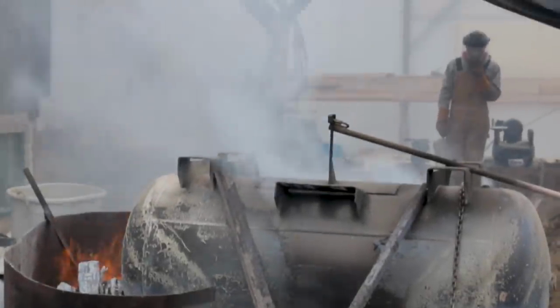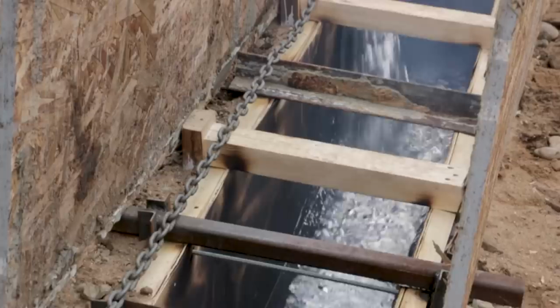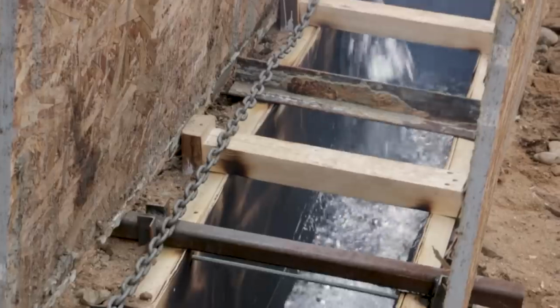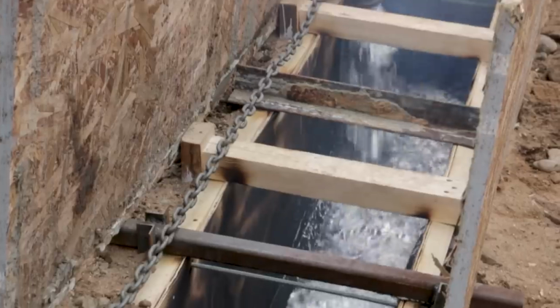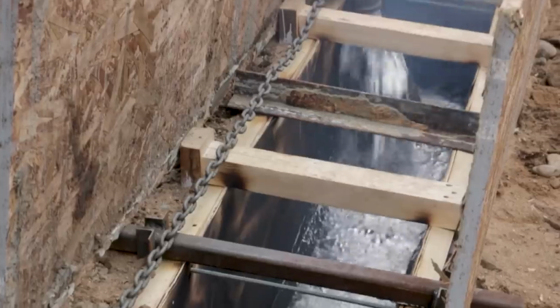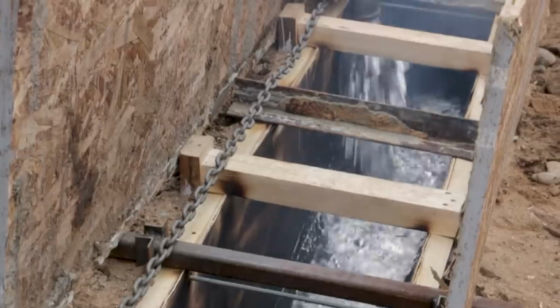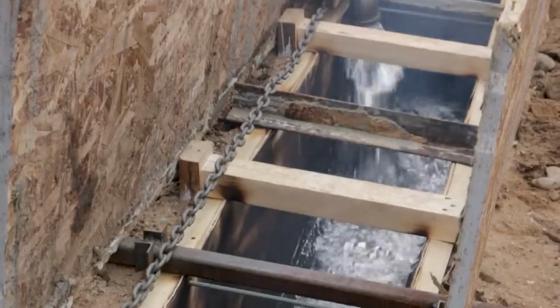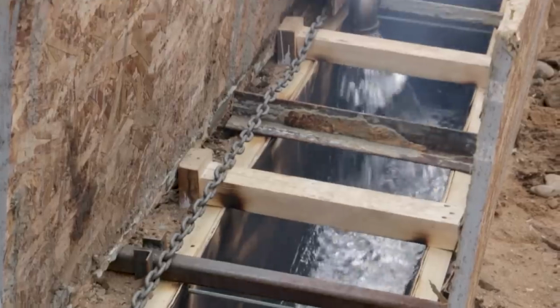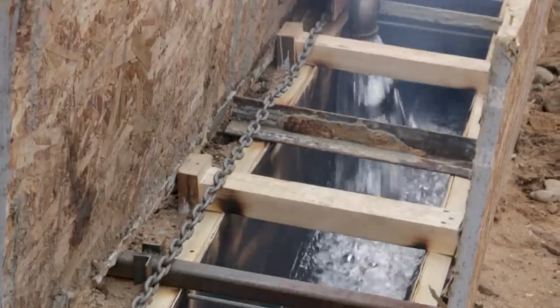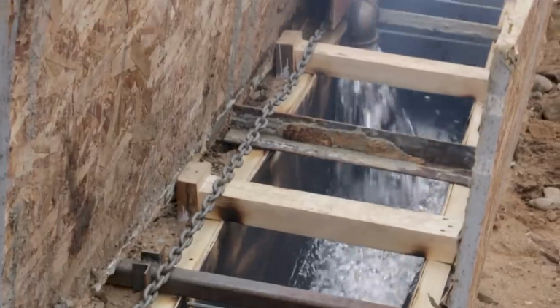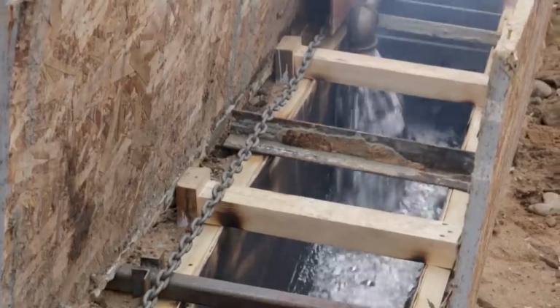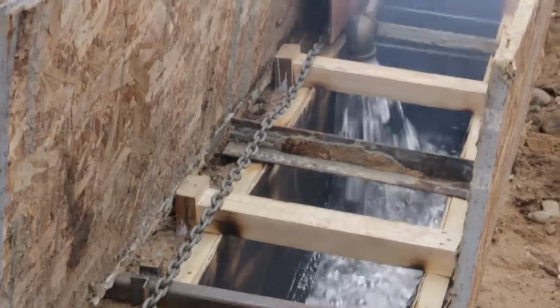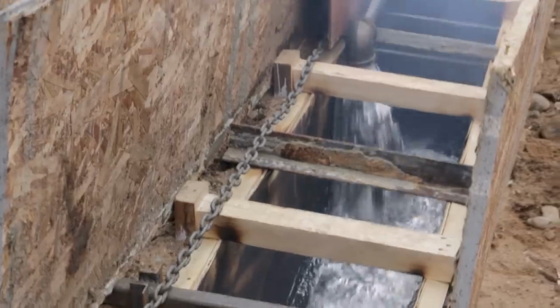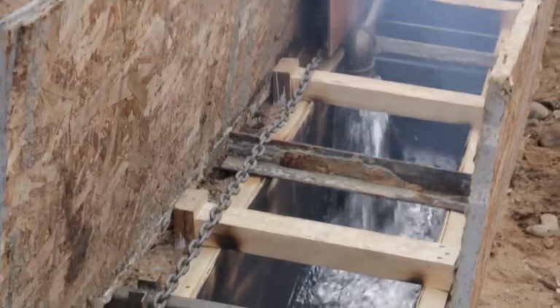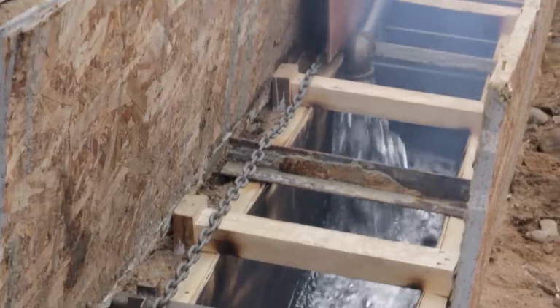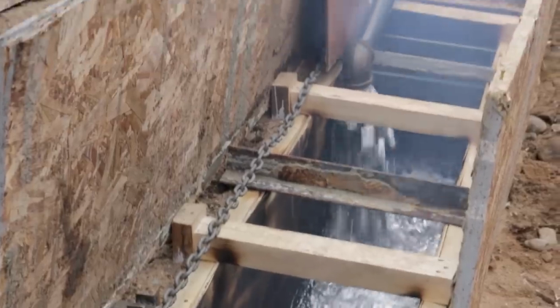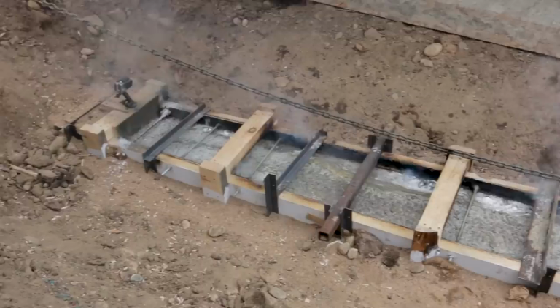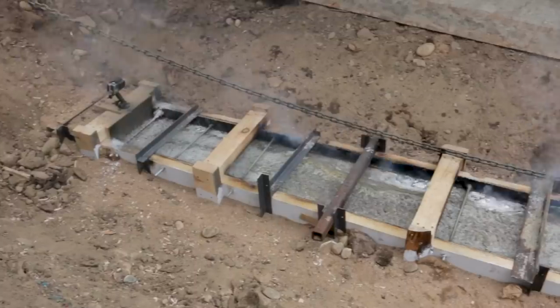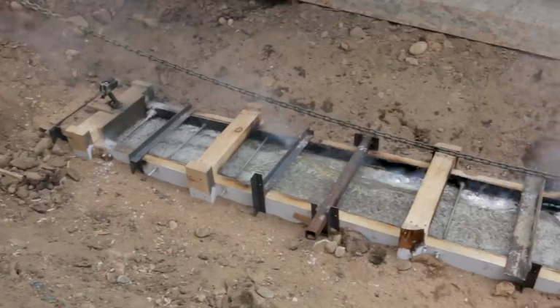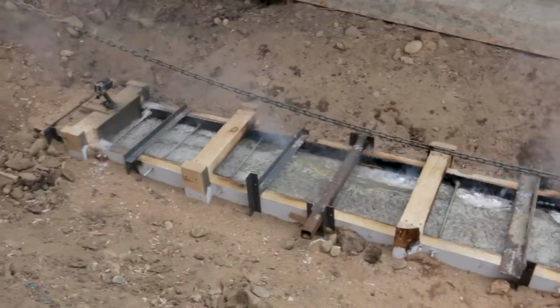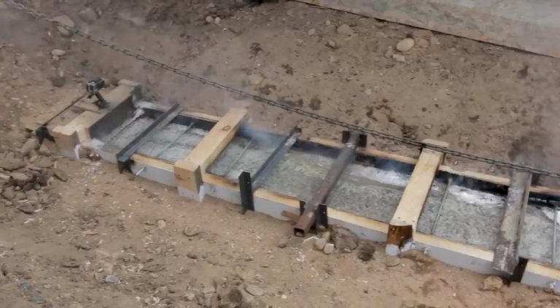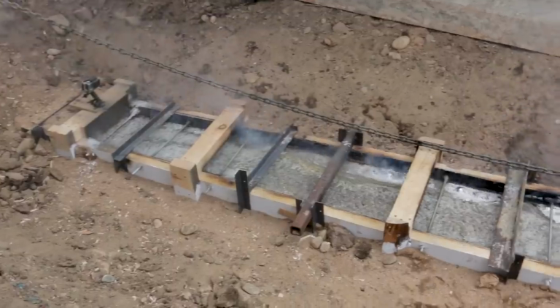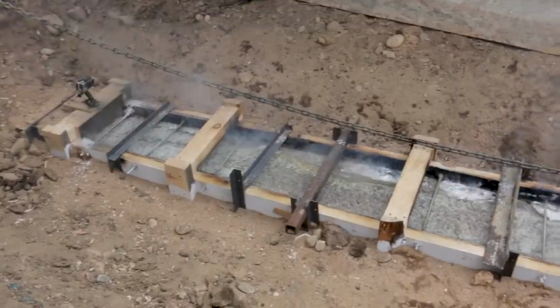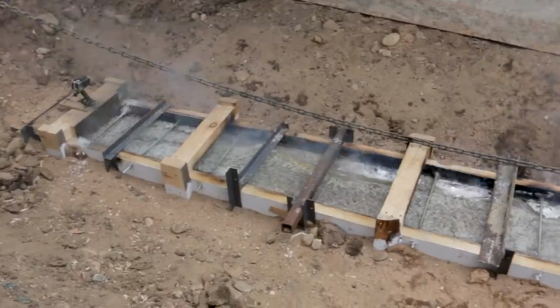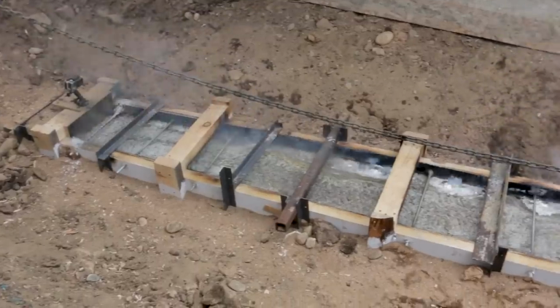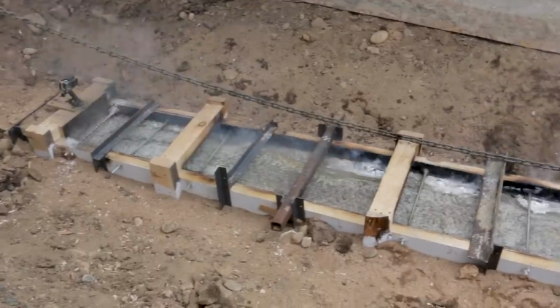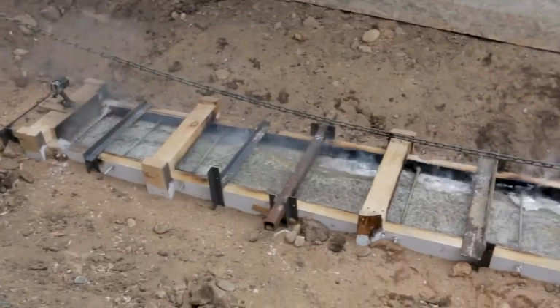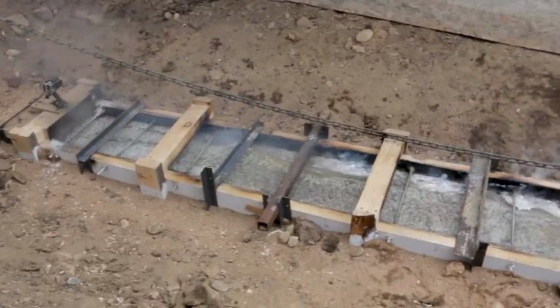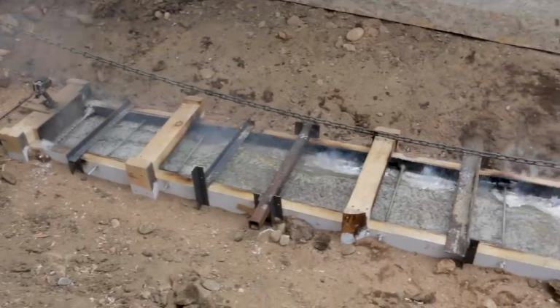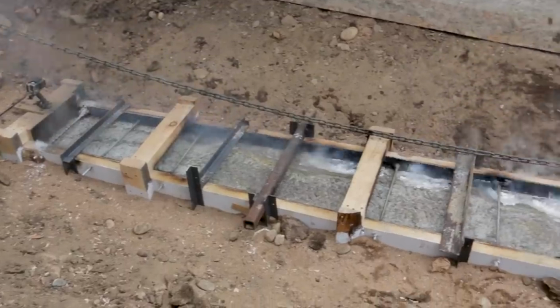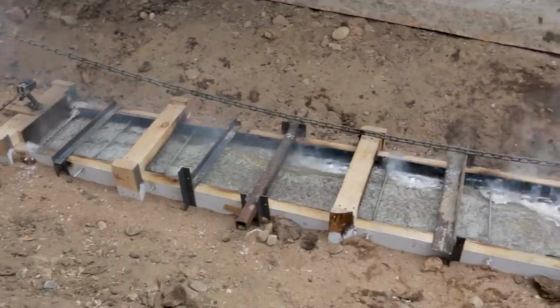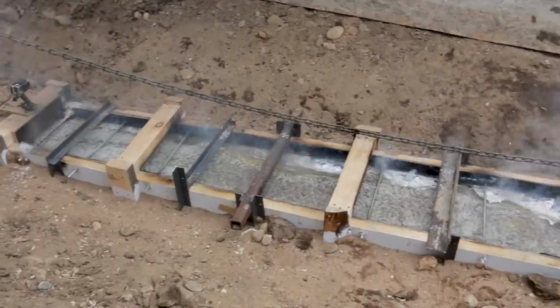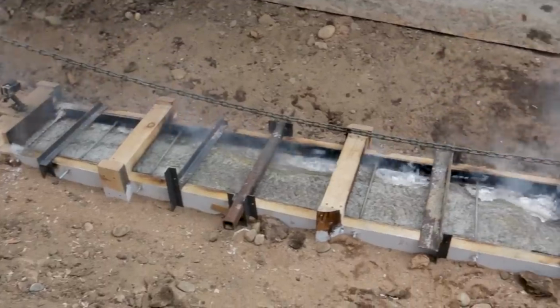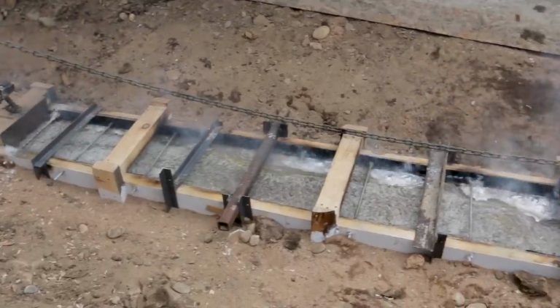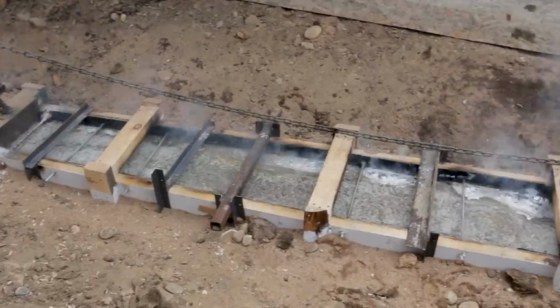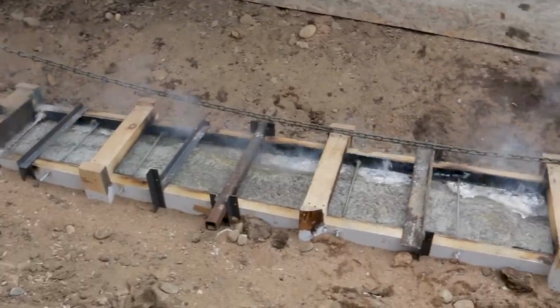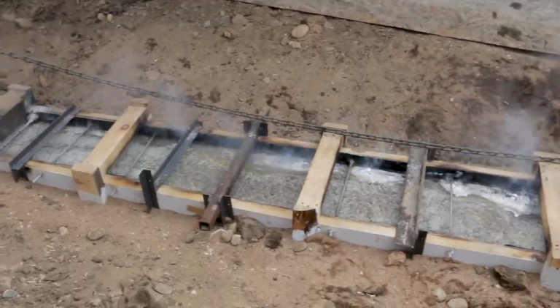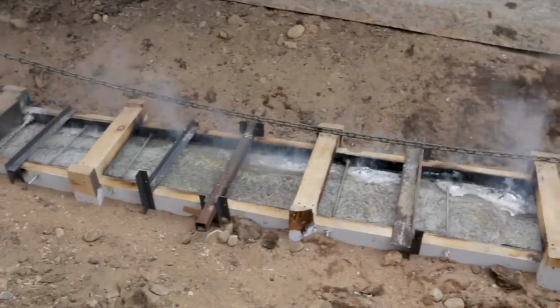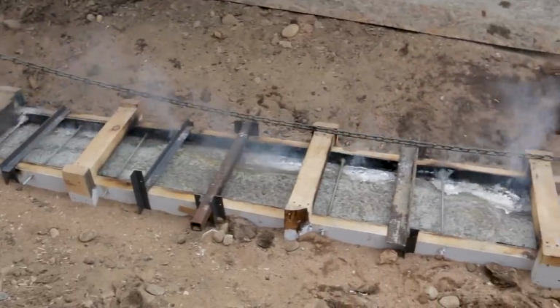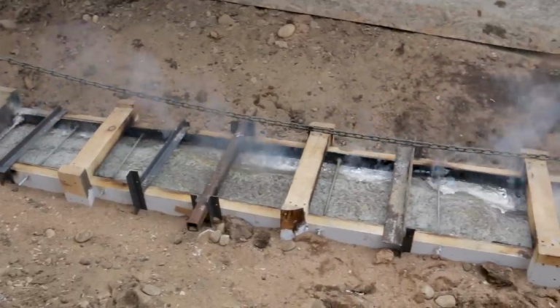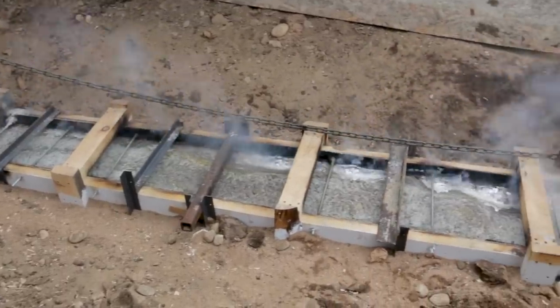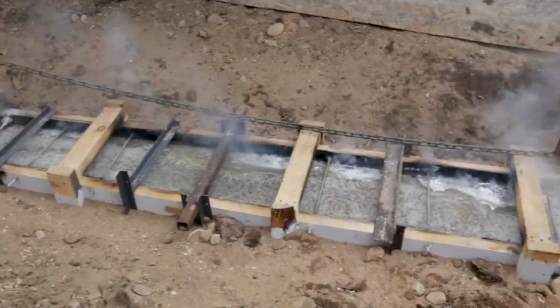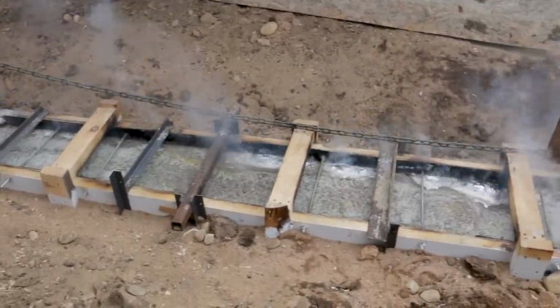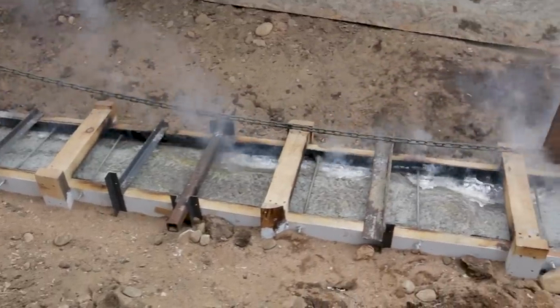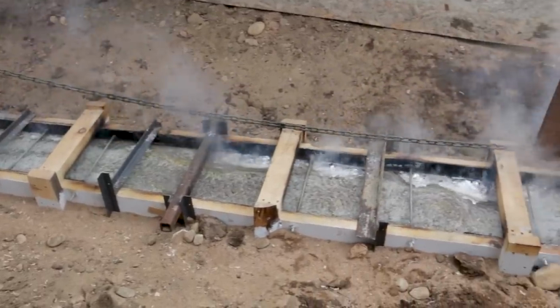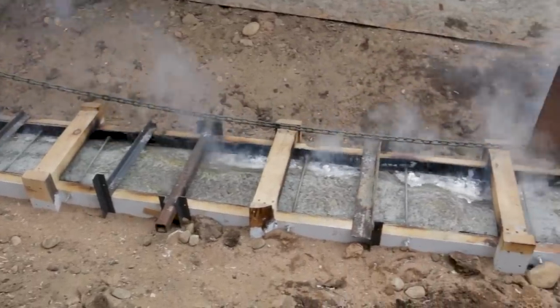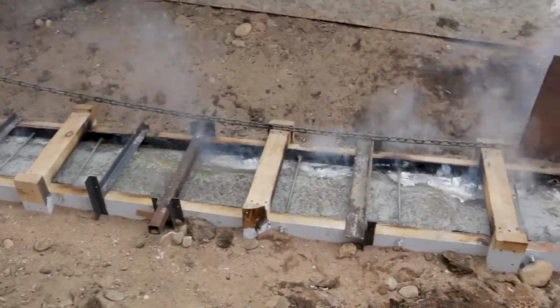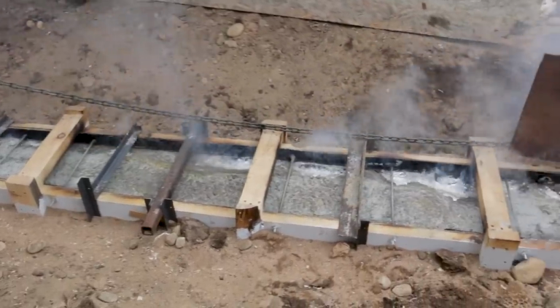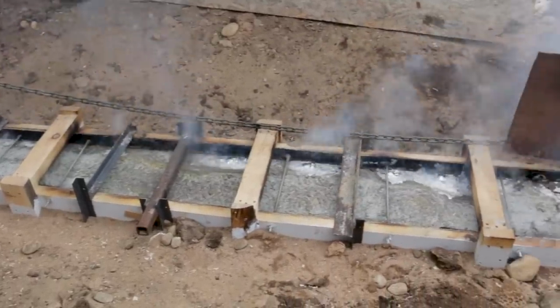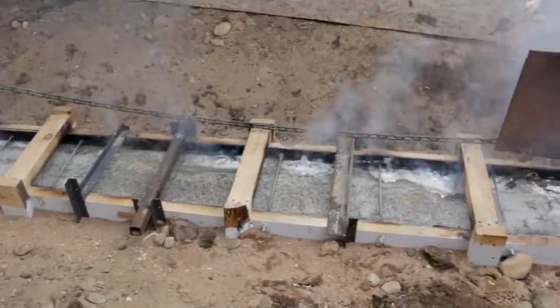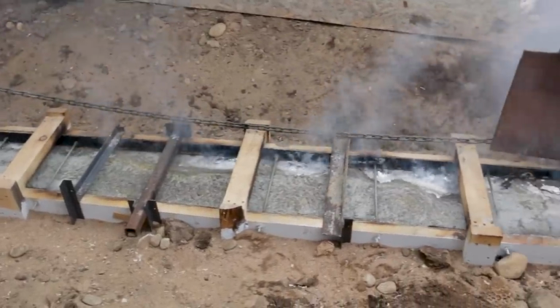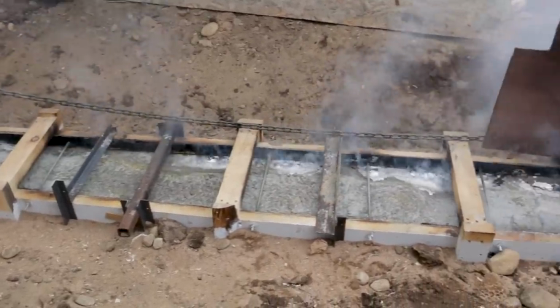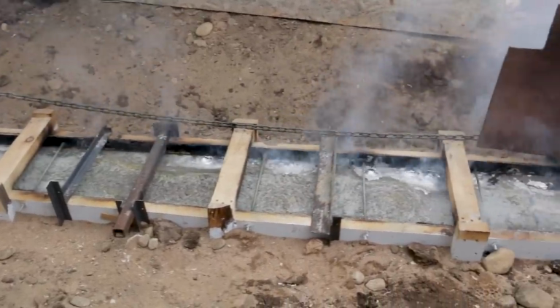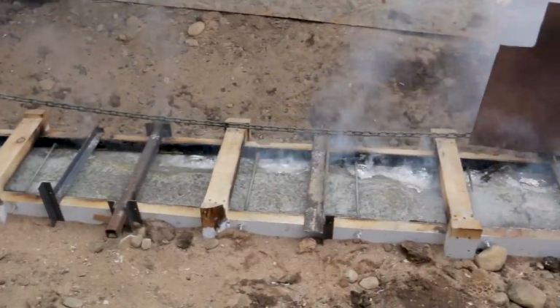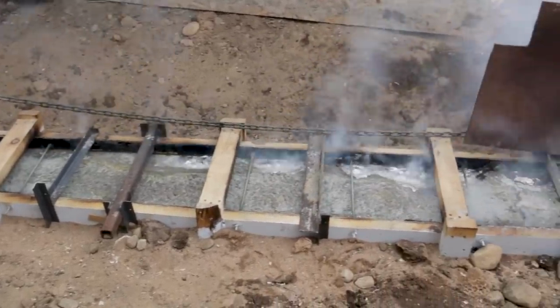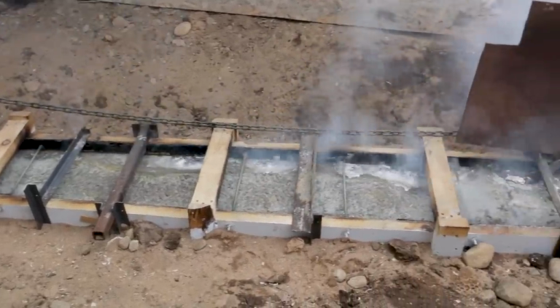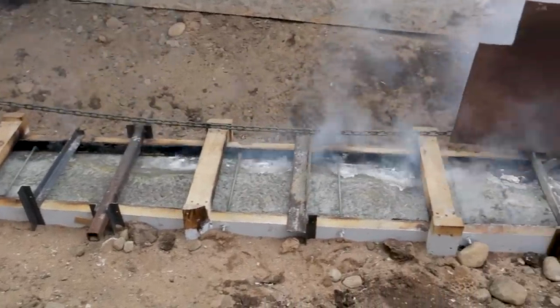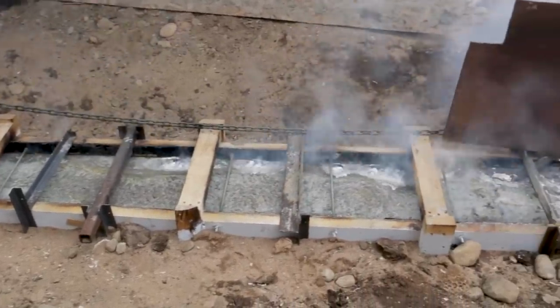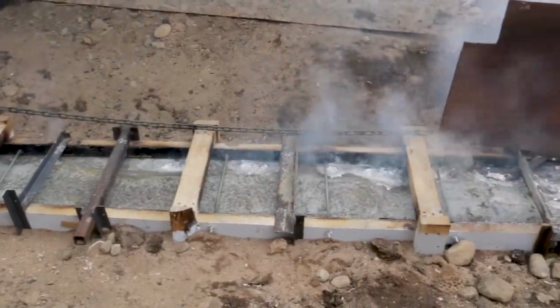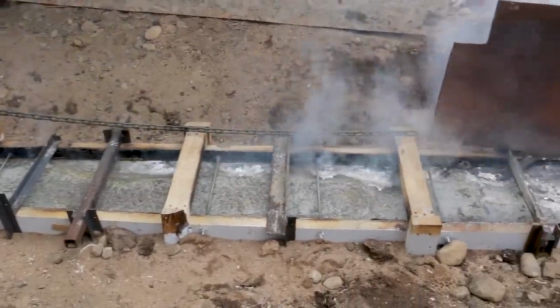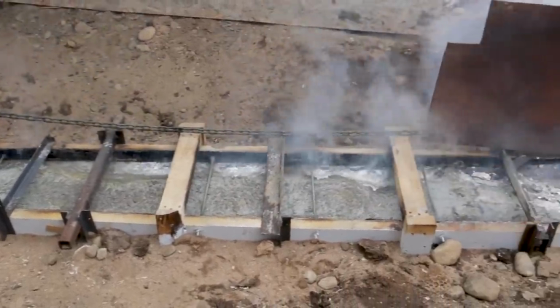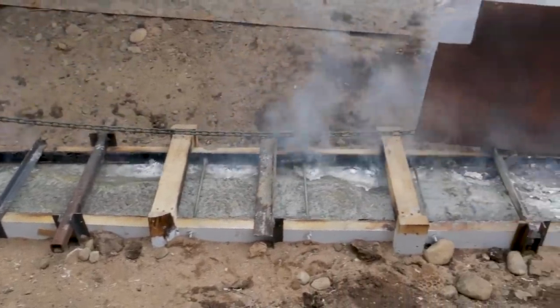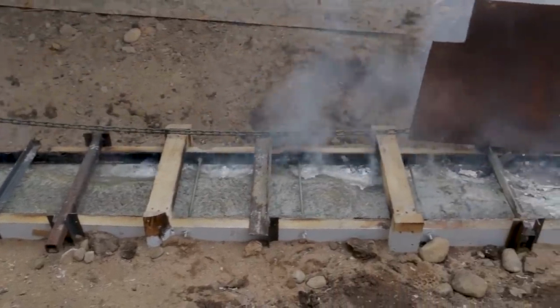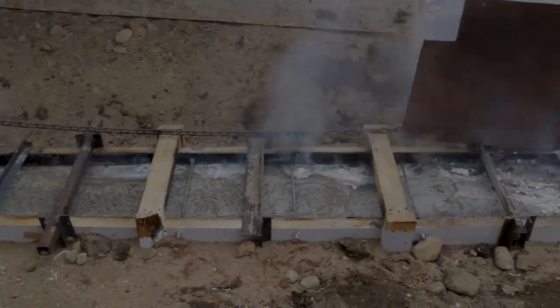The last video was a fun one. We left out the setup so that we could enjoy the pour in its full glory. But, as promised, we'll be going over the setup in this video.